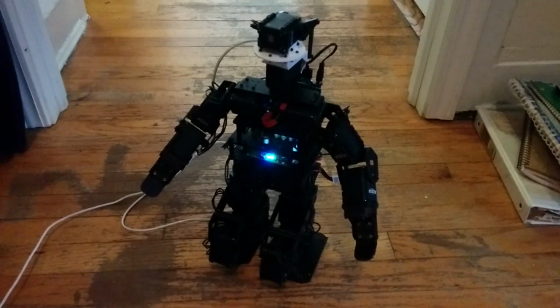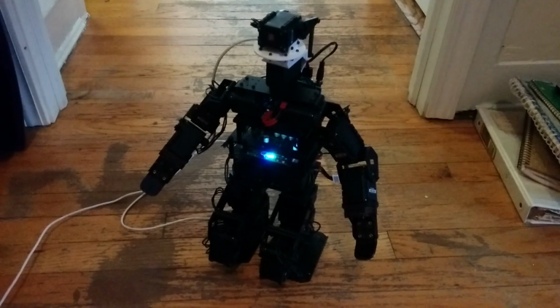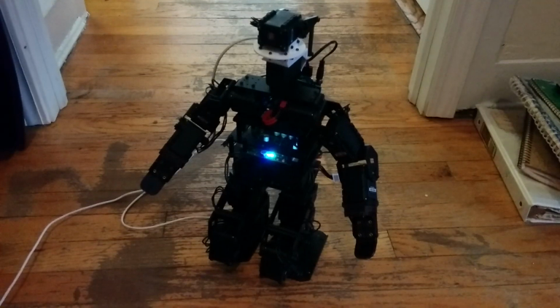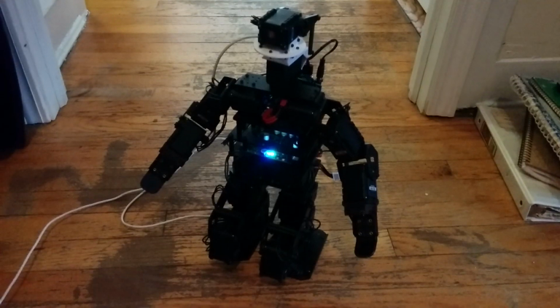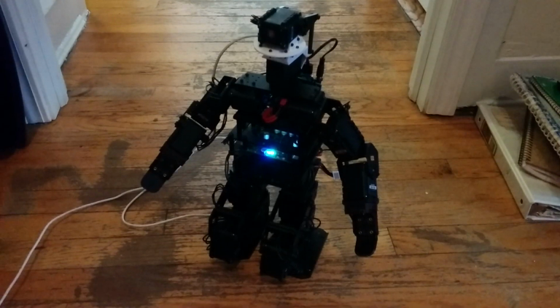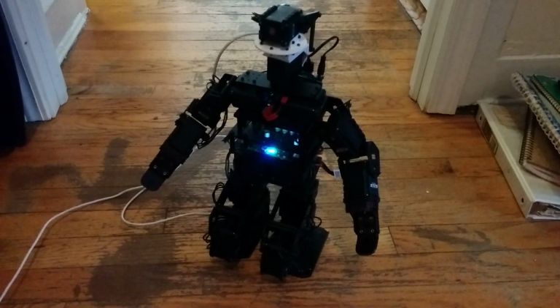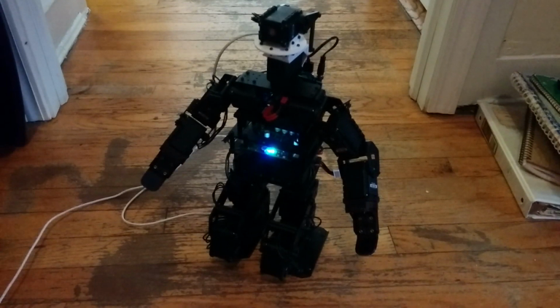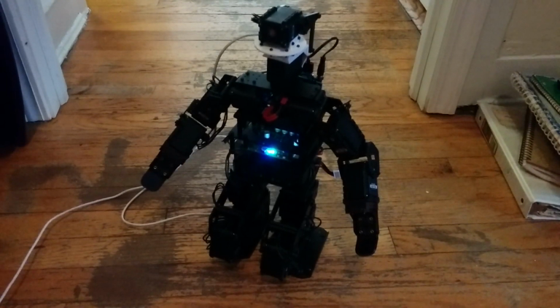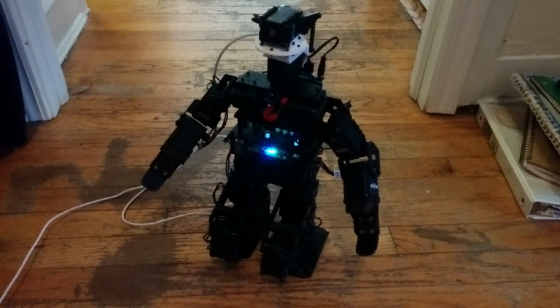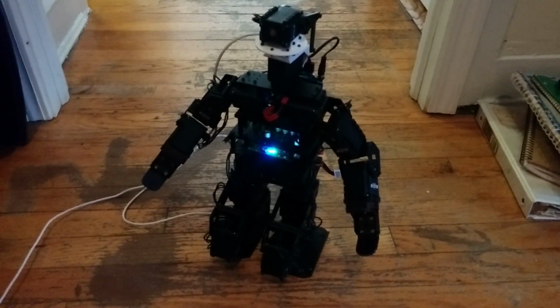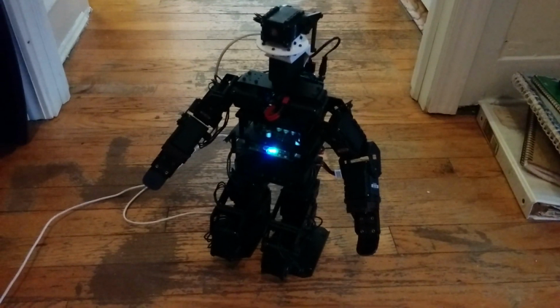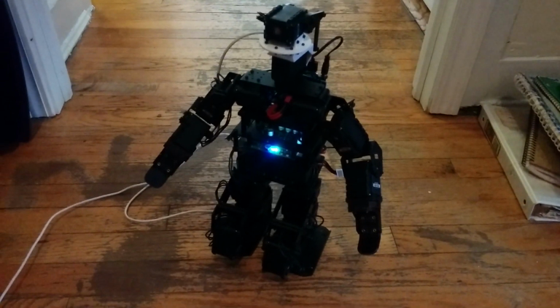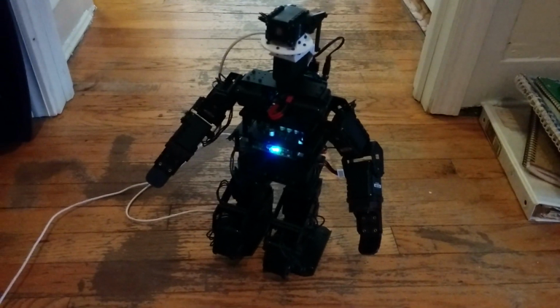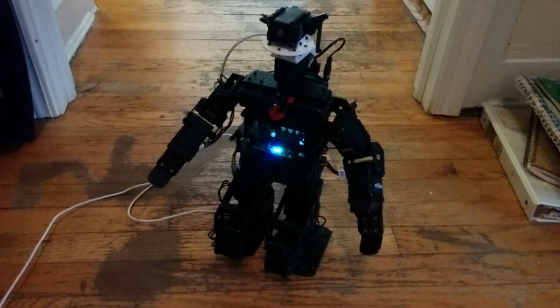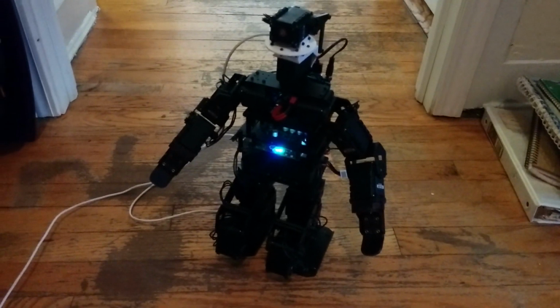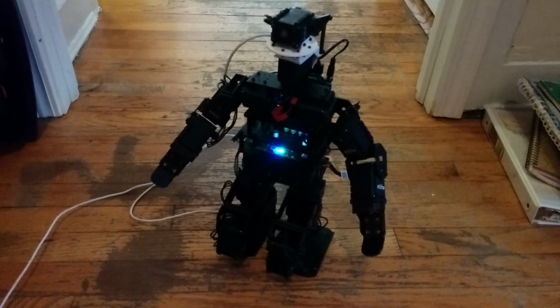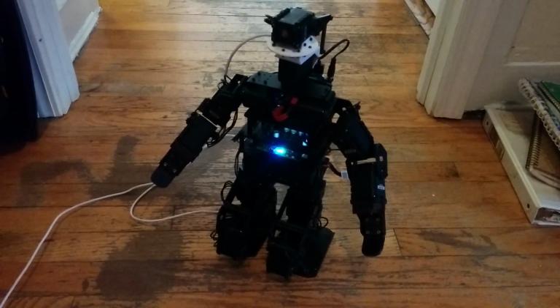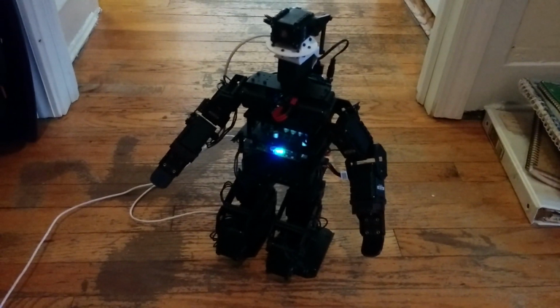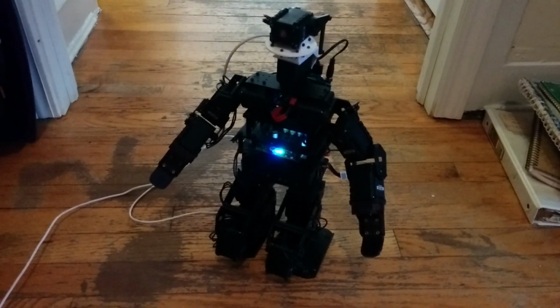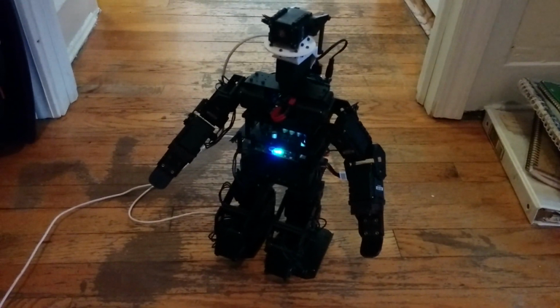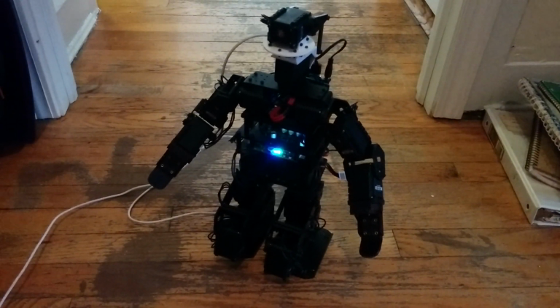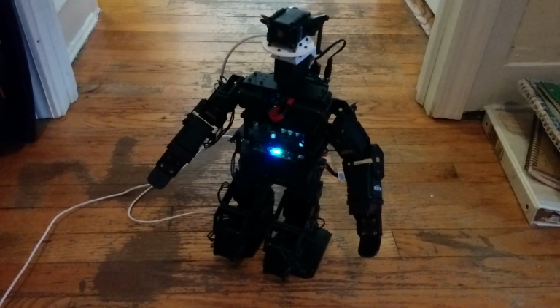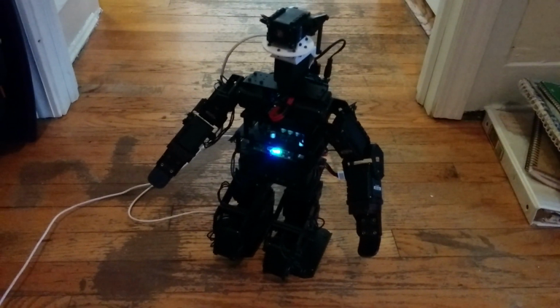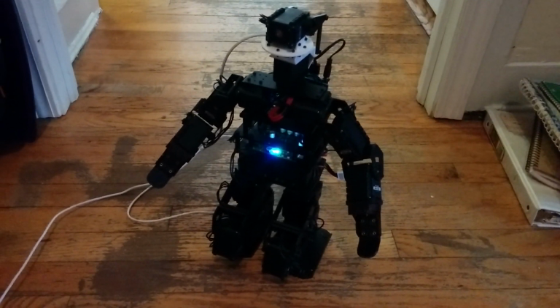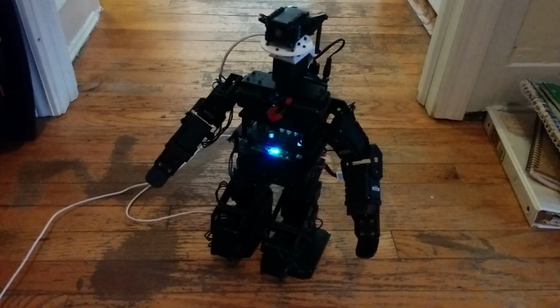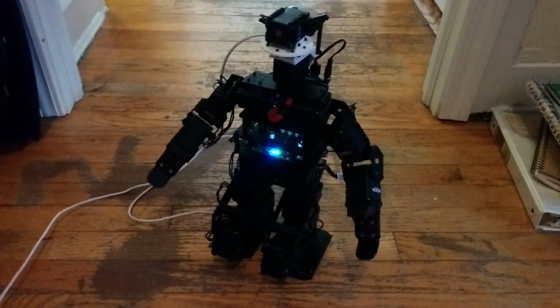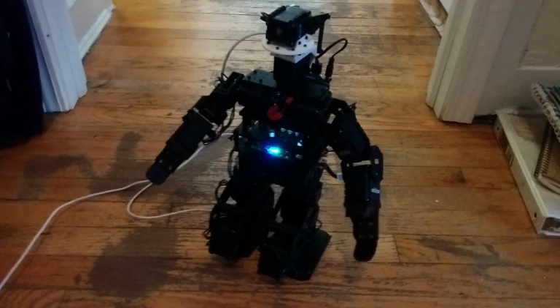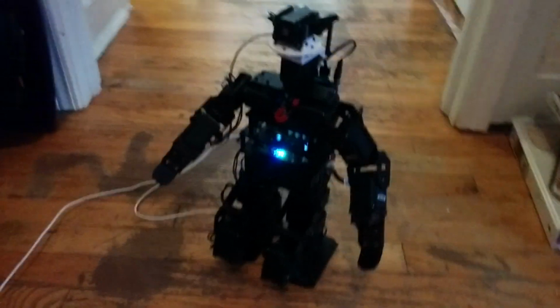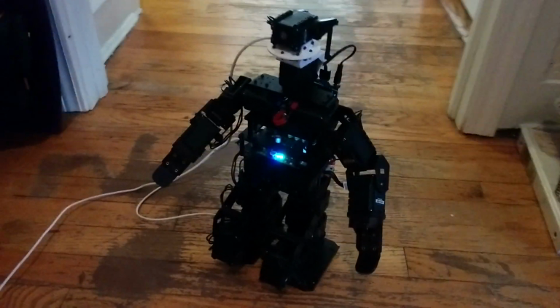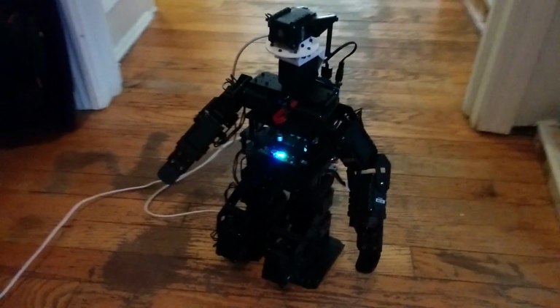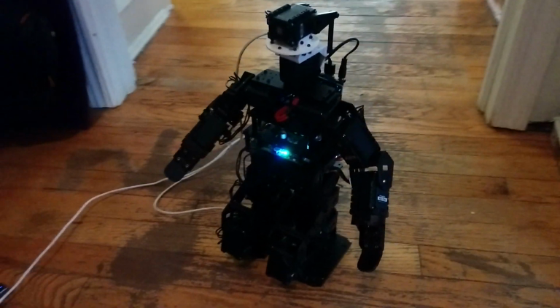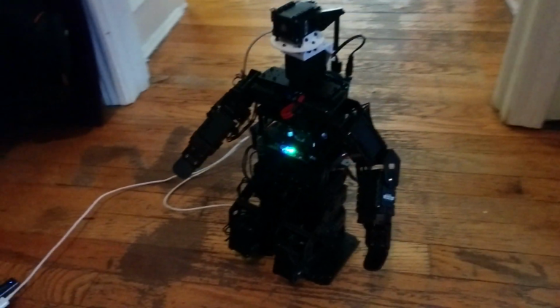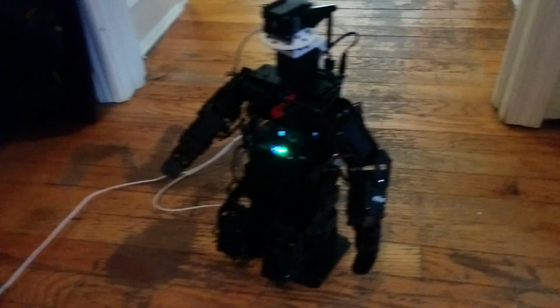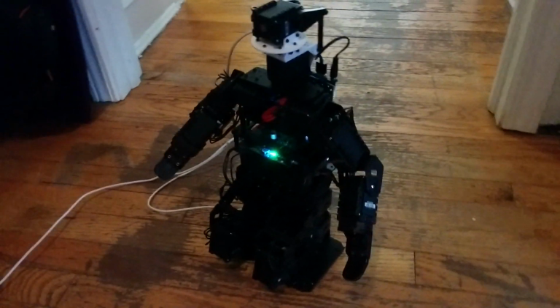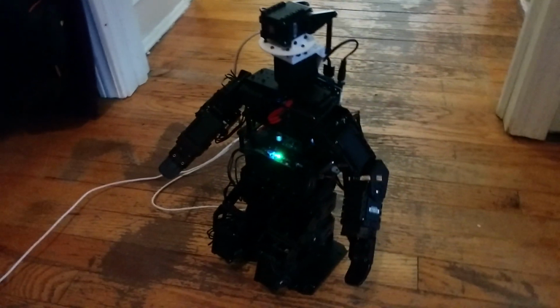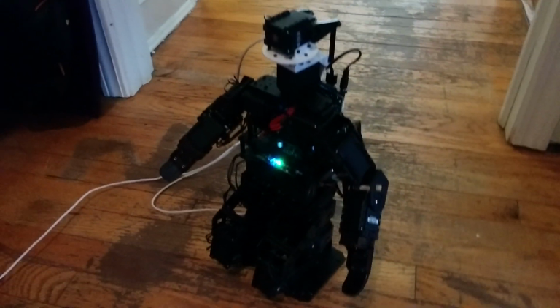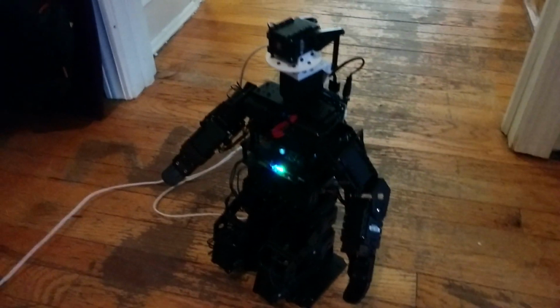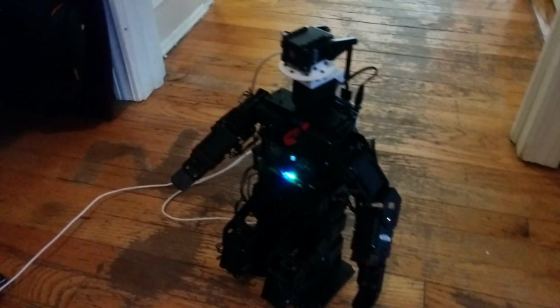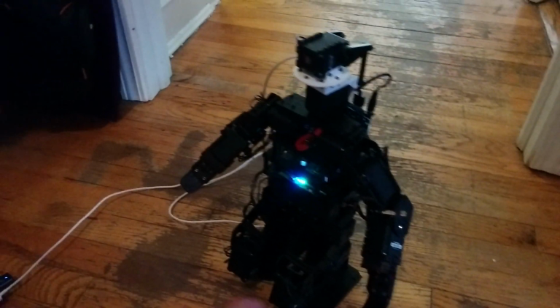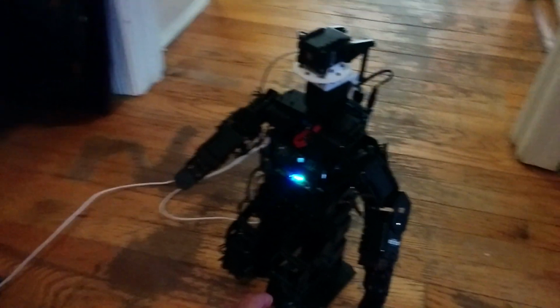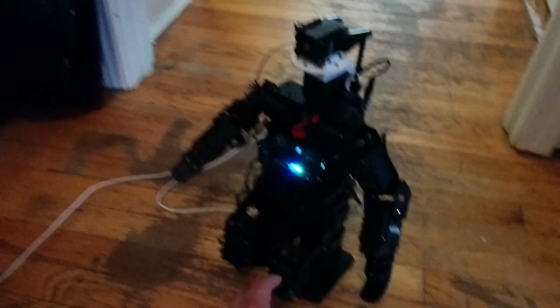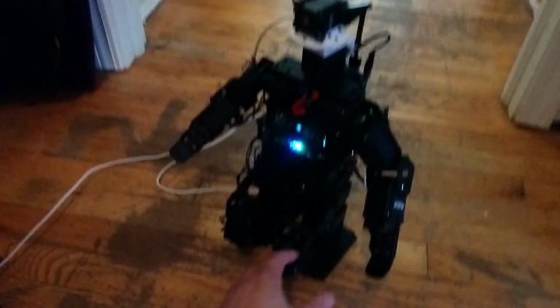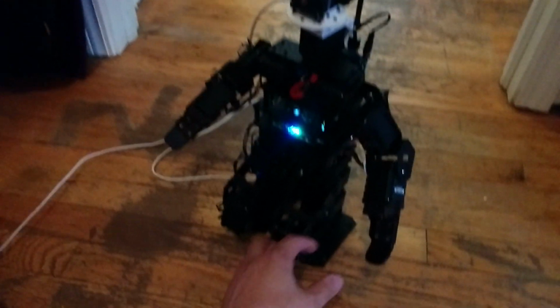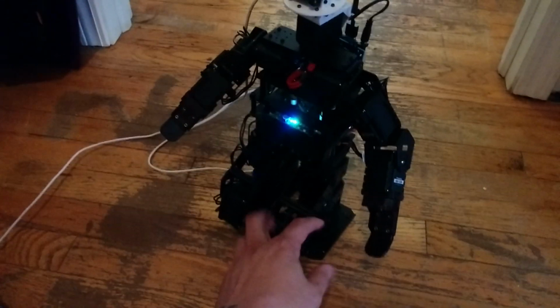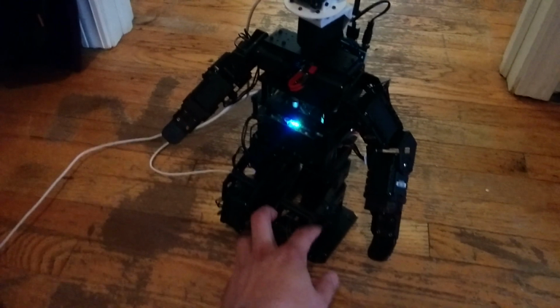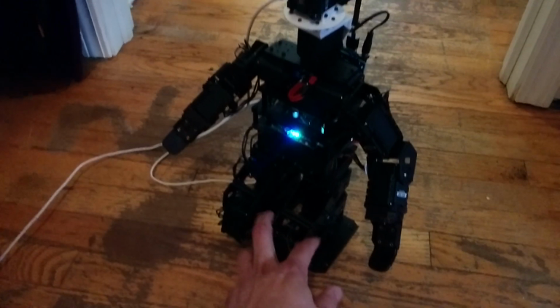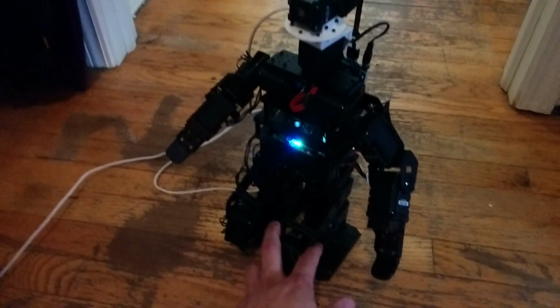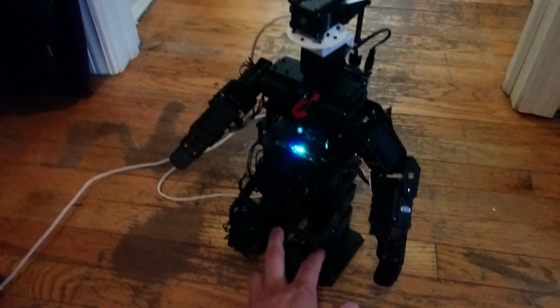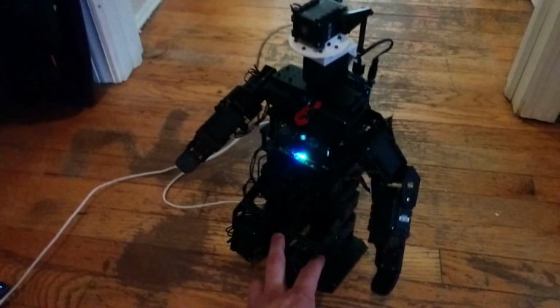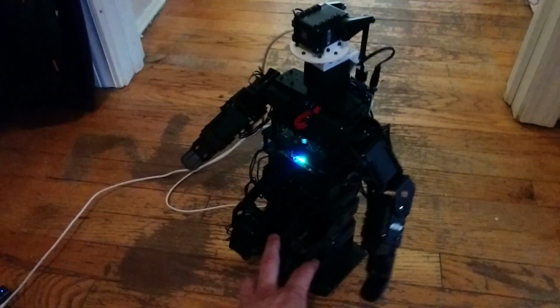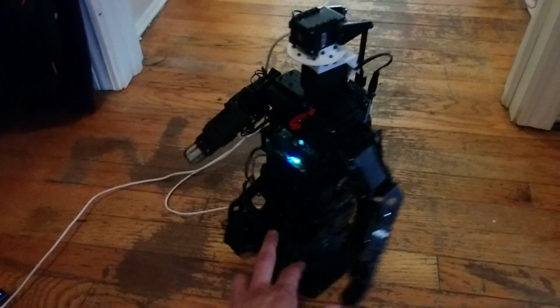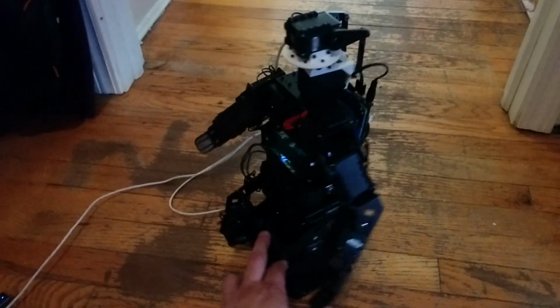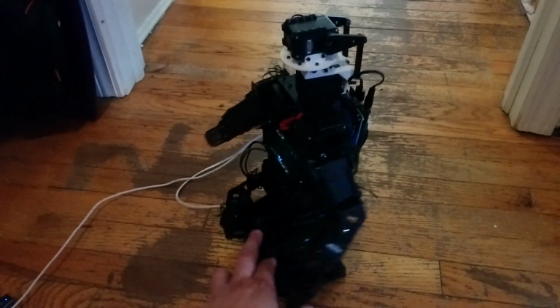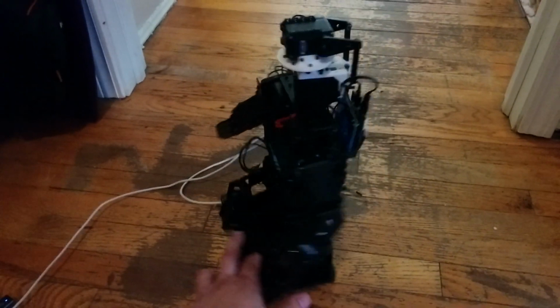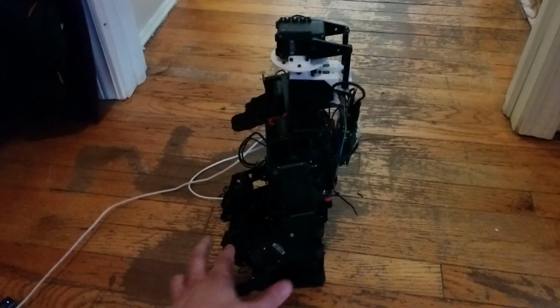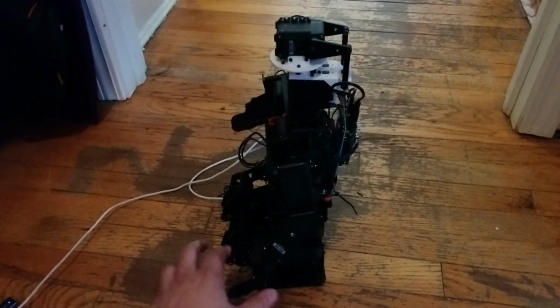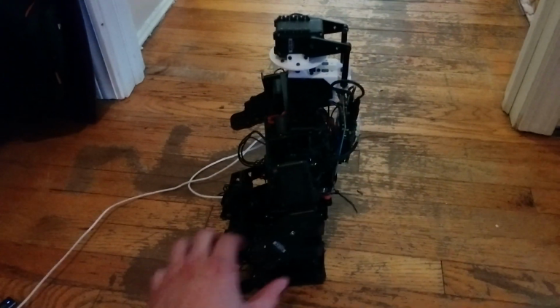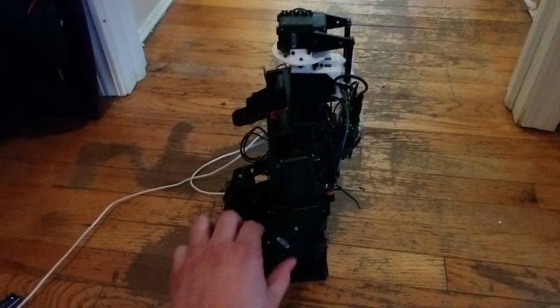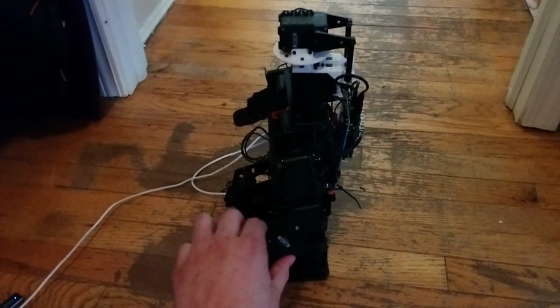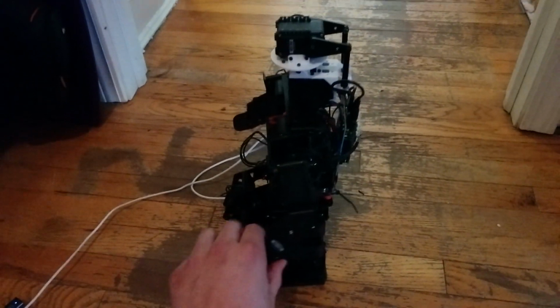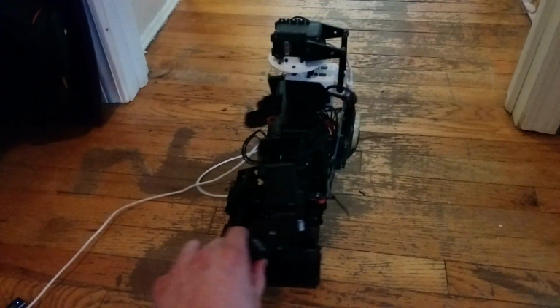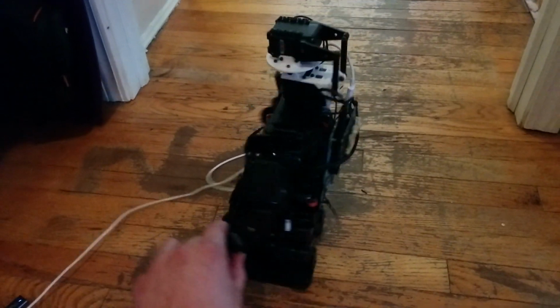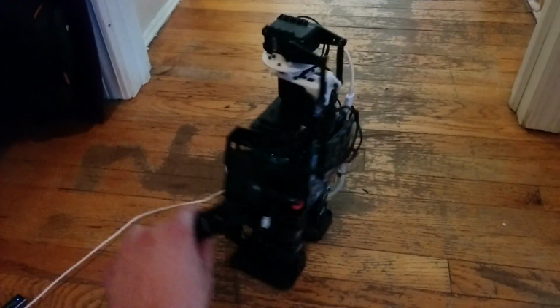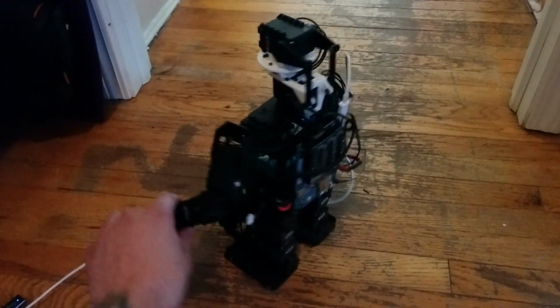All right, so this is our very first Edison-powered small jimmy demo test here.